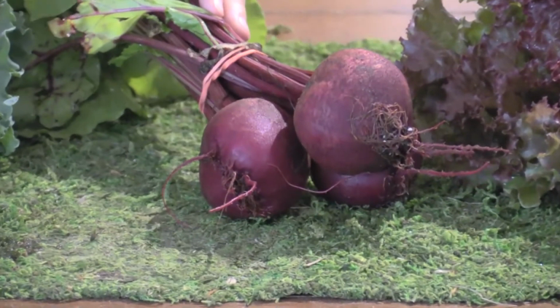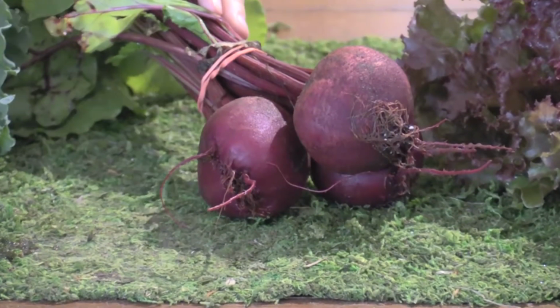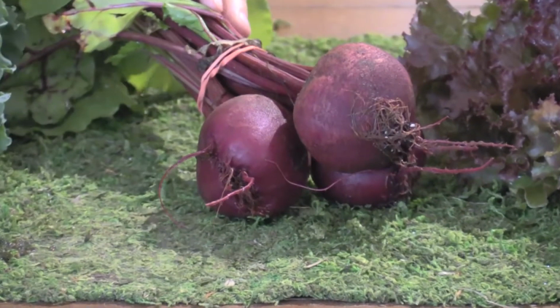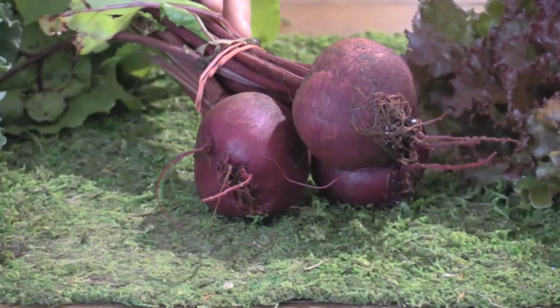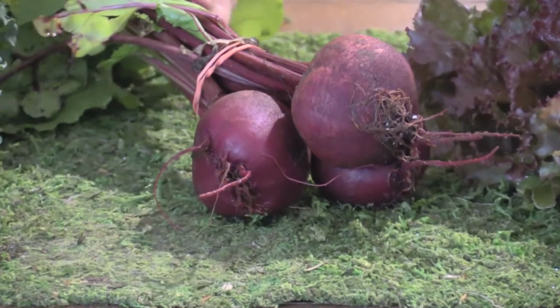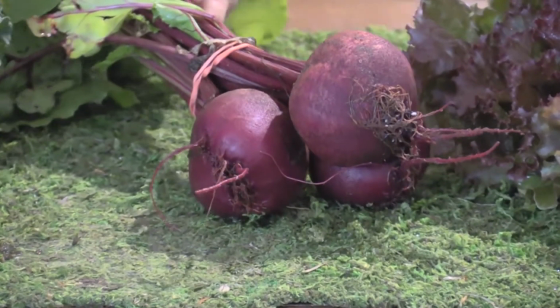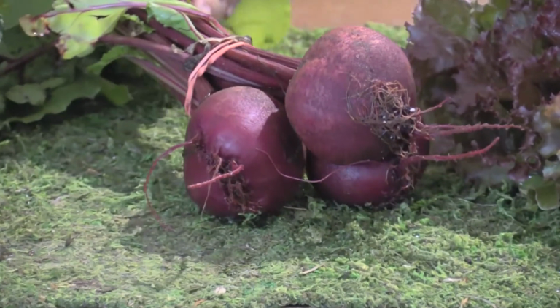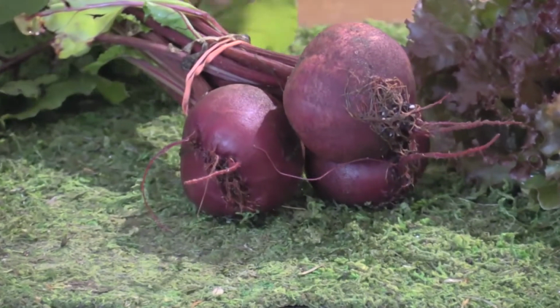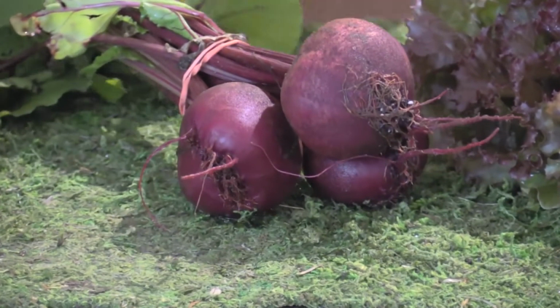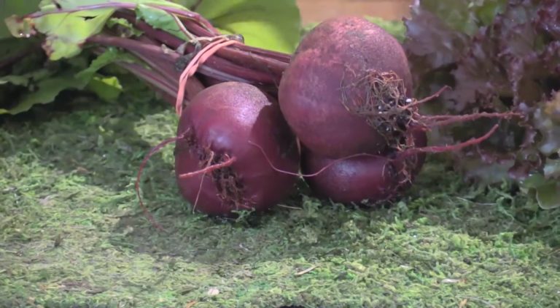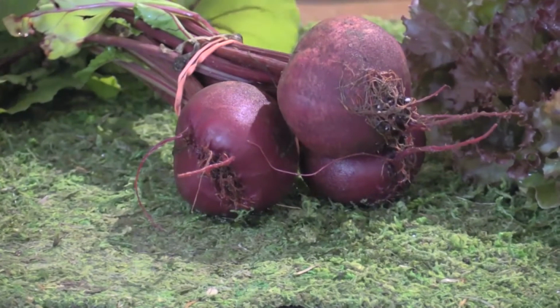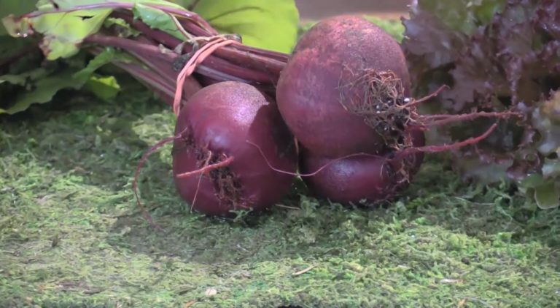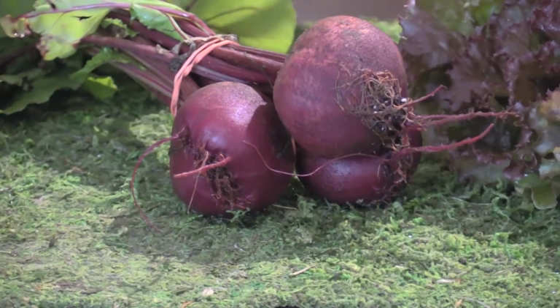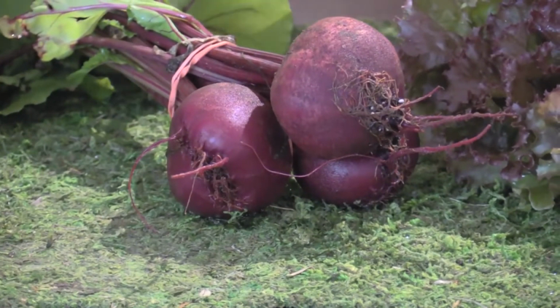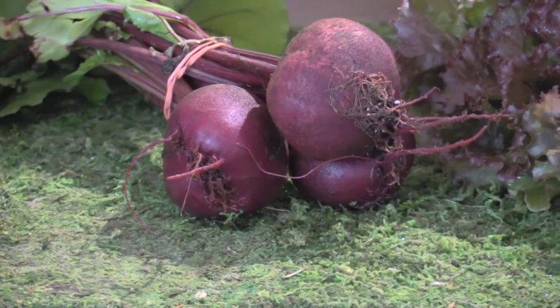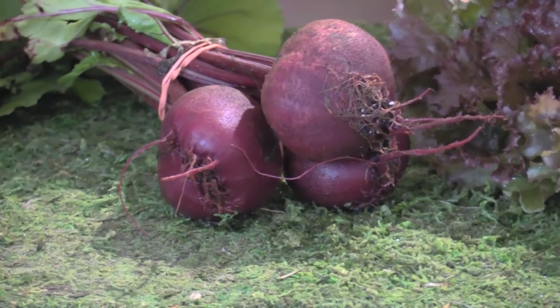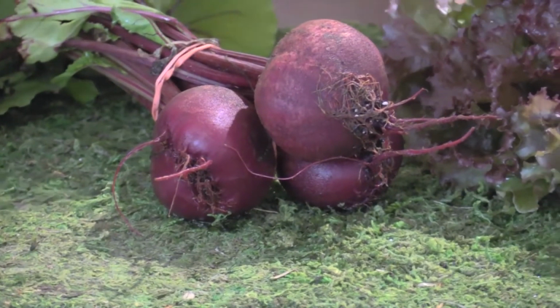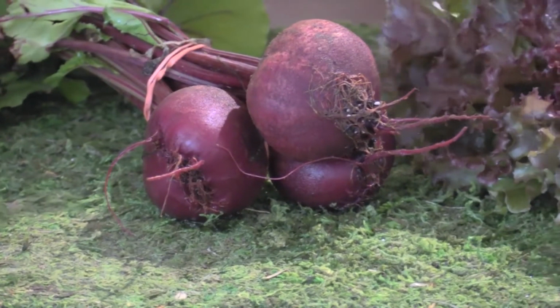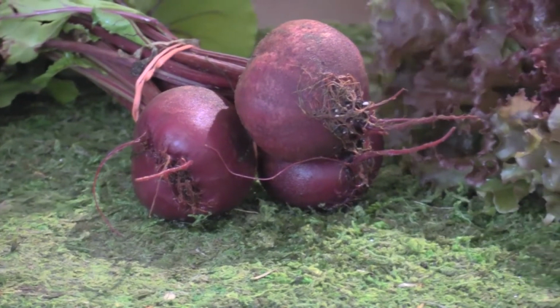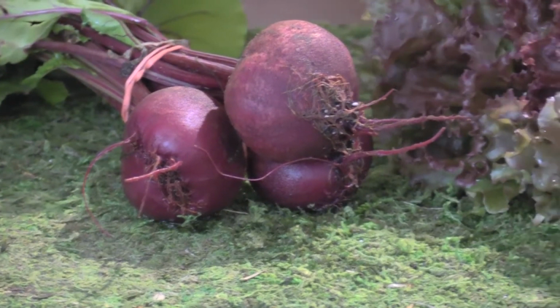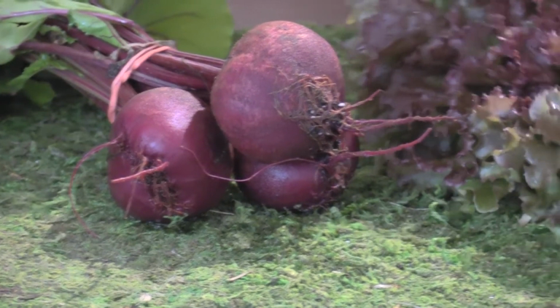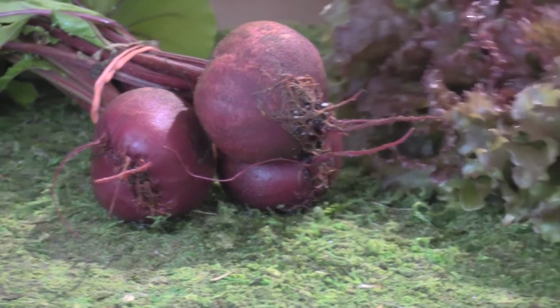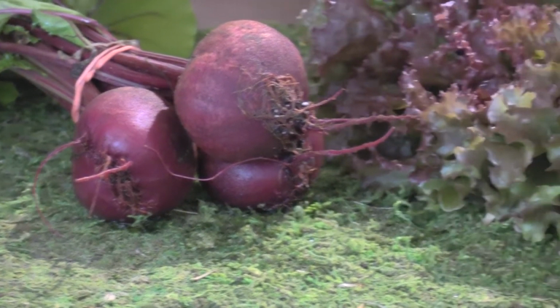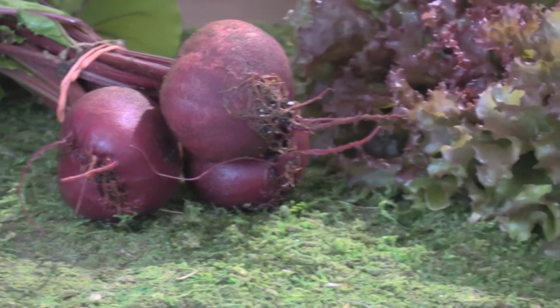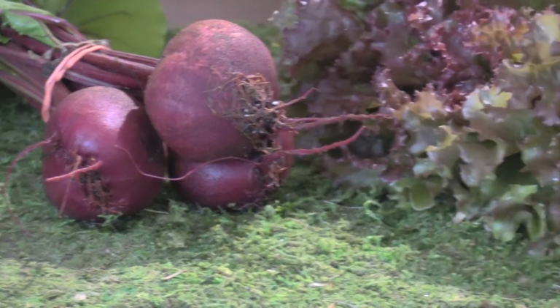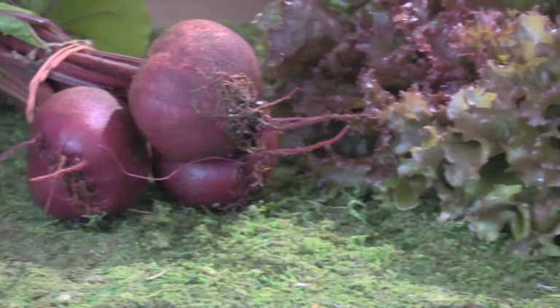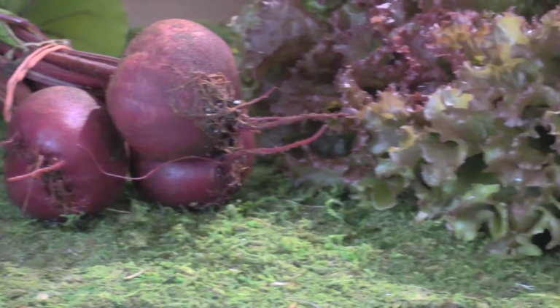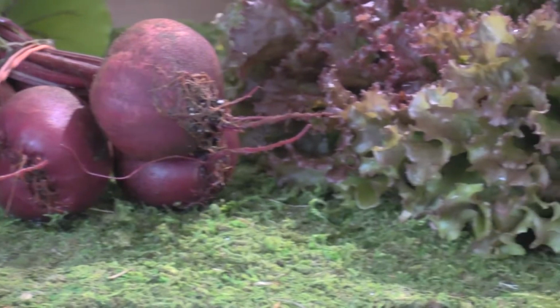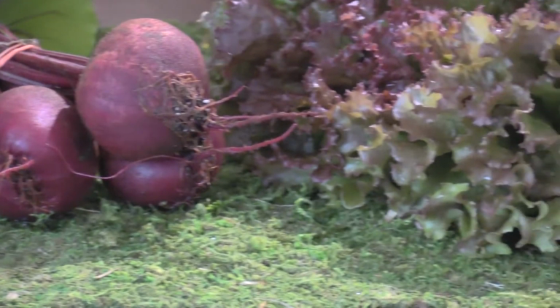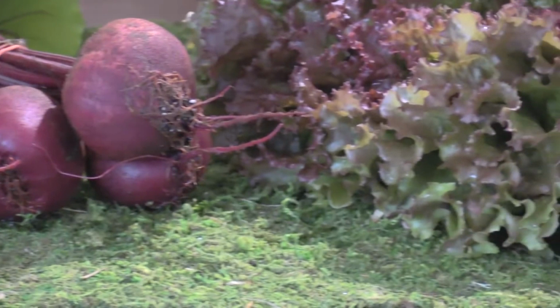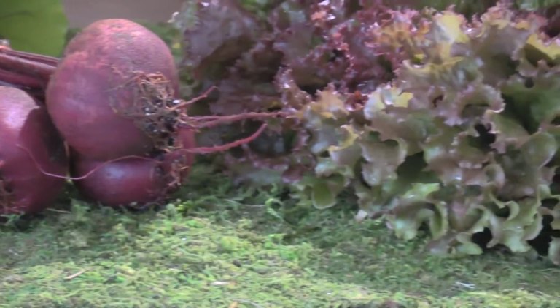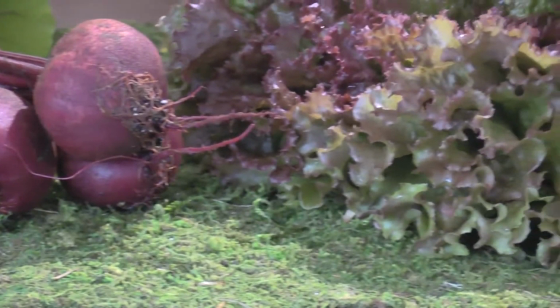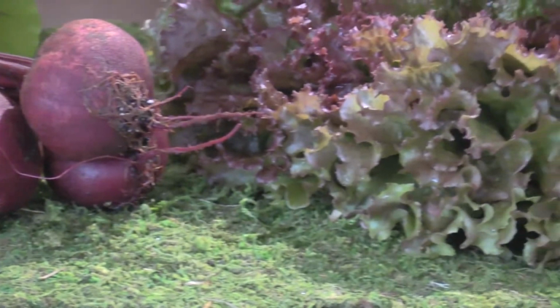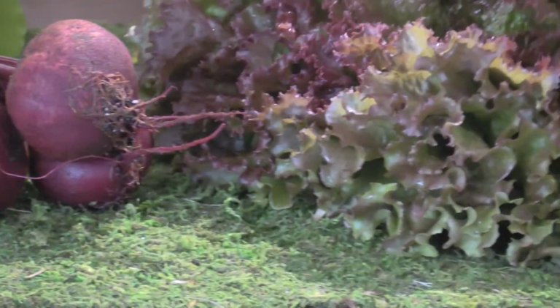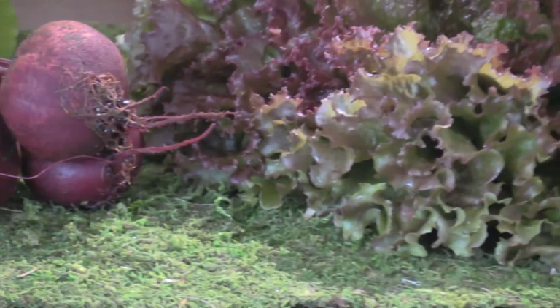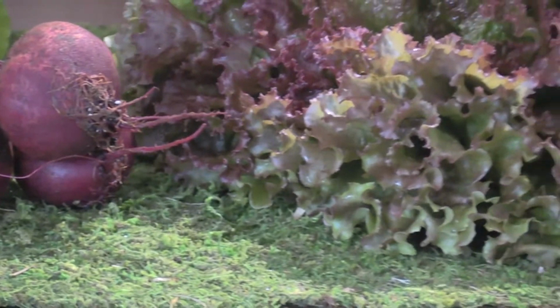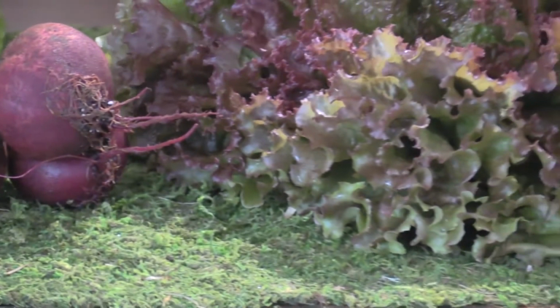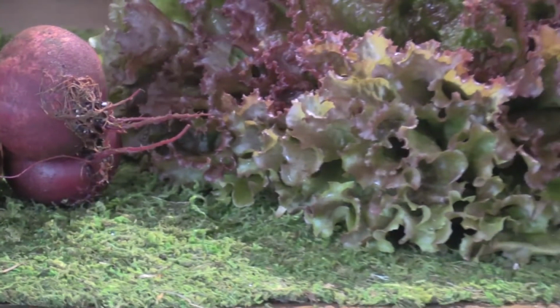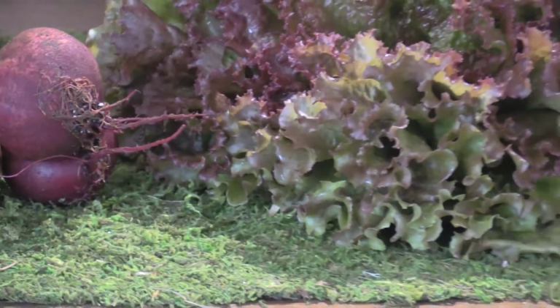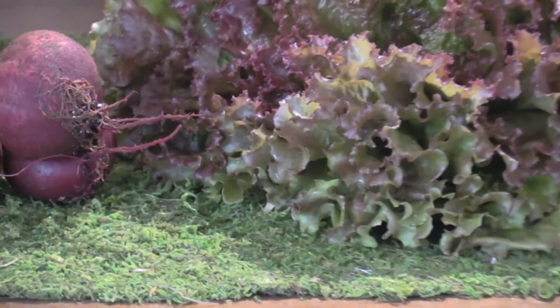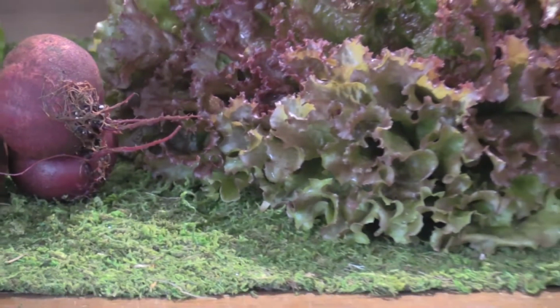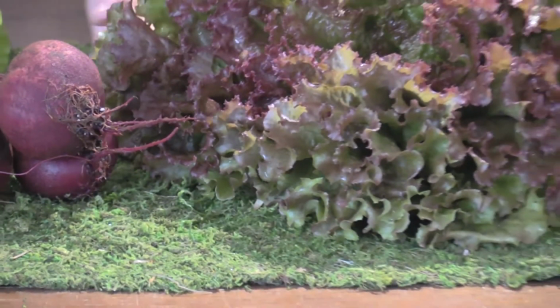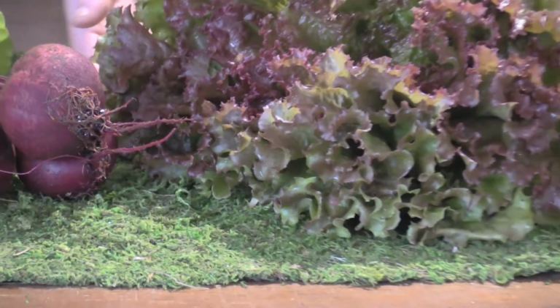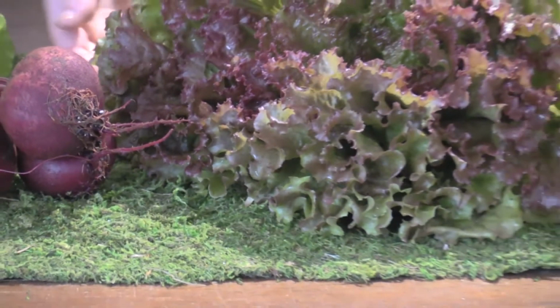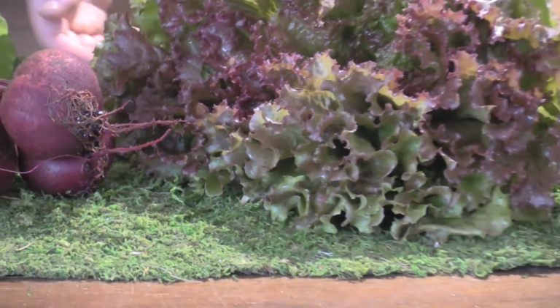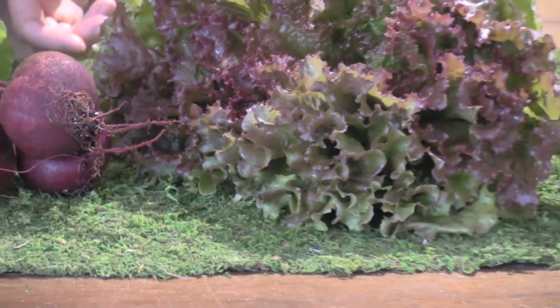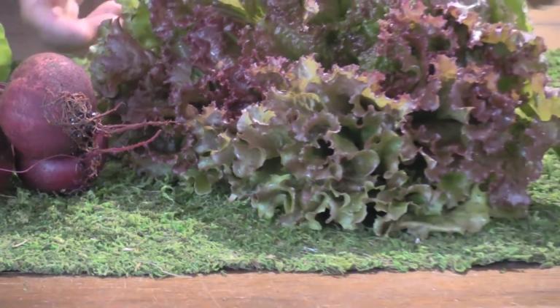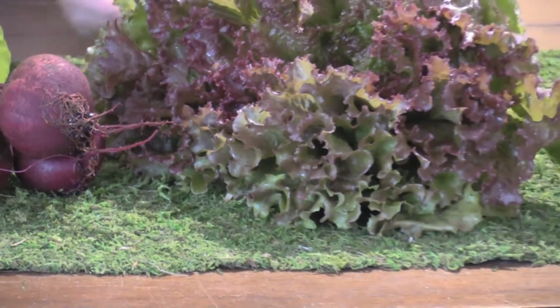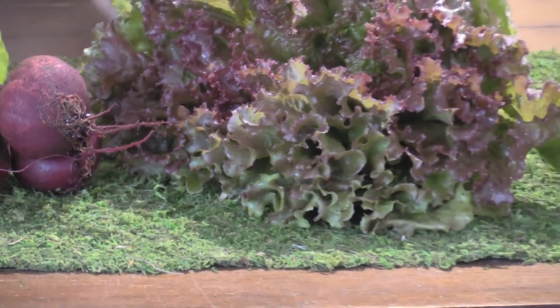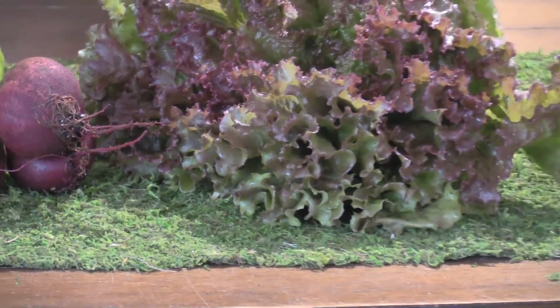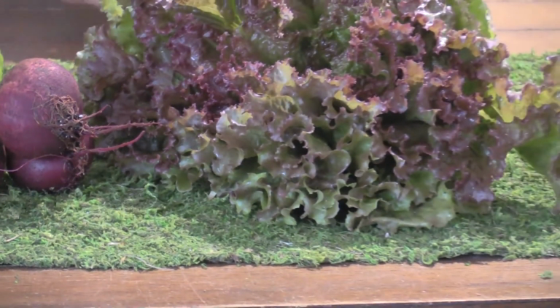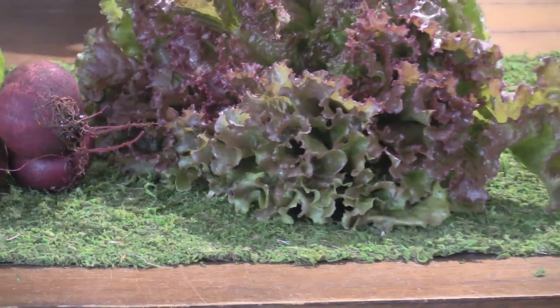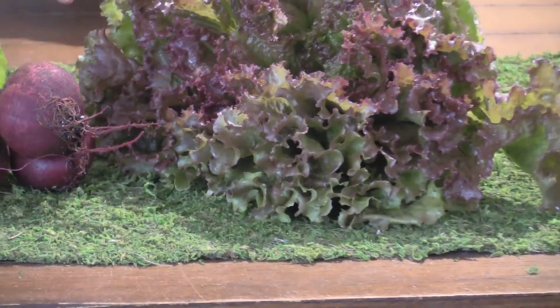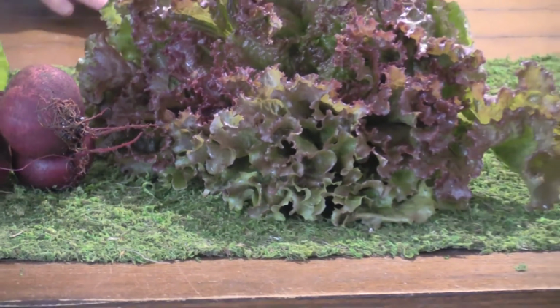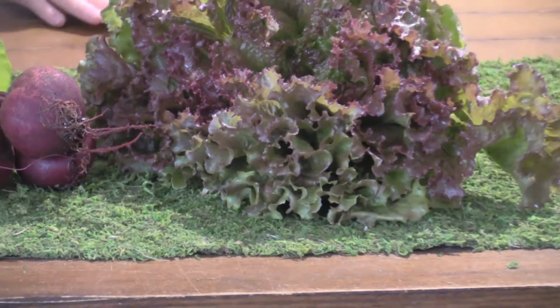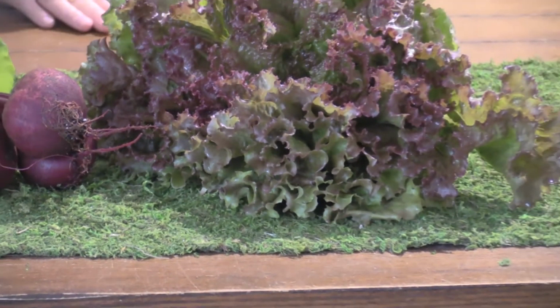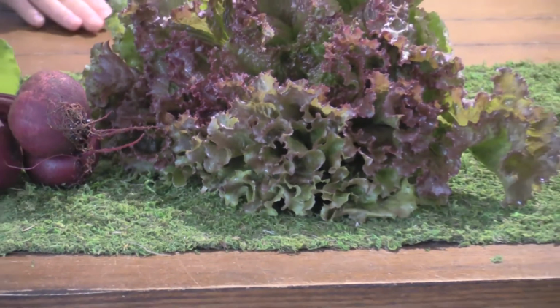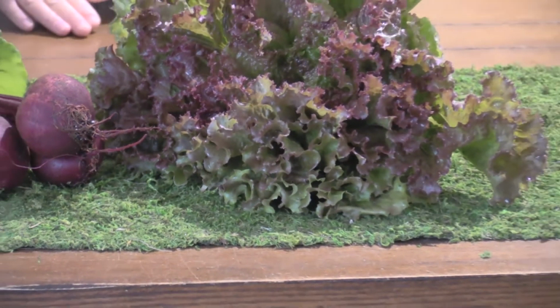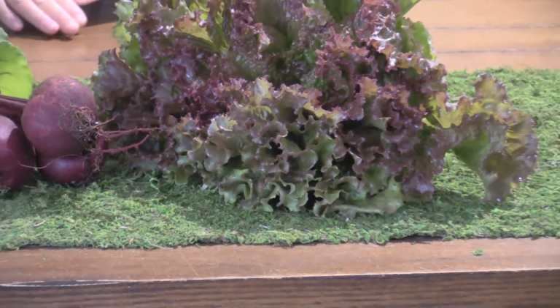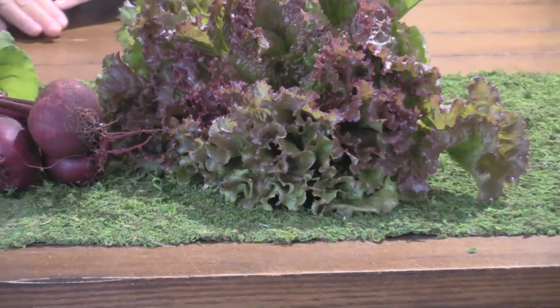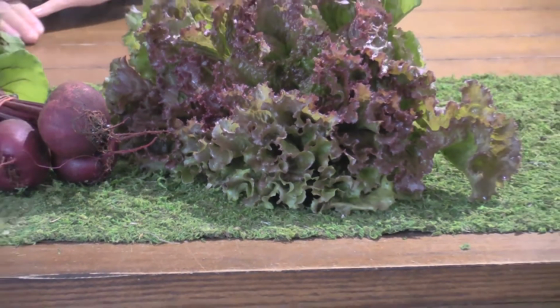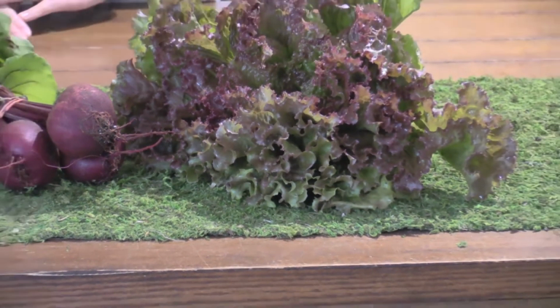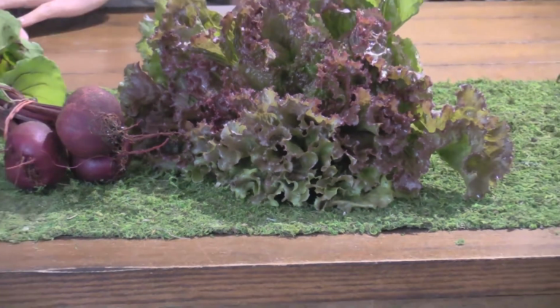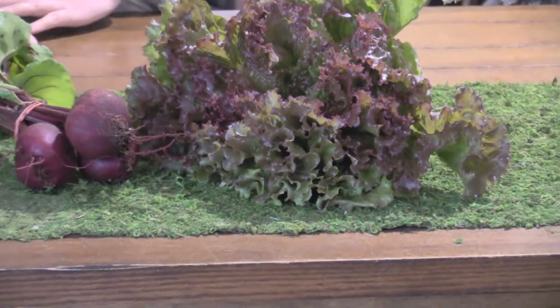The beets last for a little bit of time. We'll also have red lettuce and two heads of broccoli in our share for two.